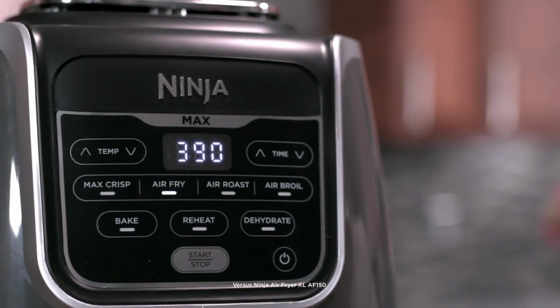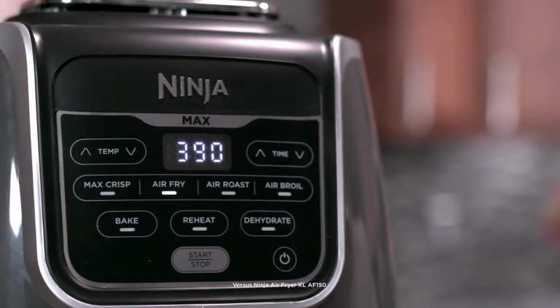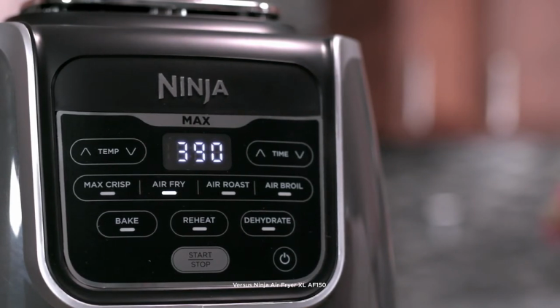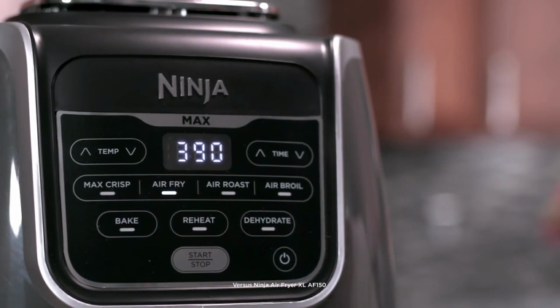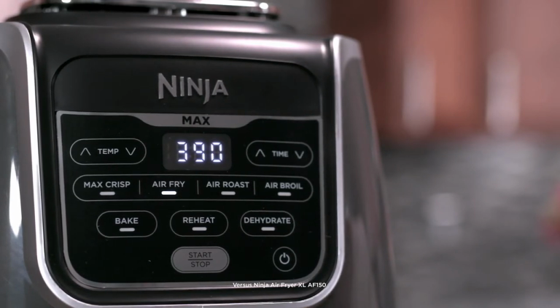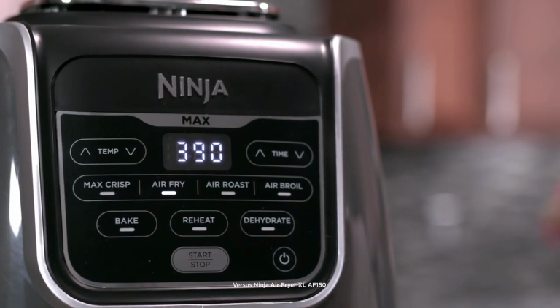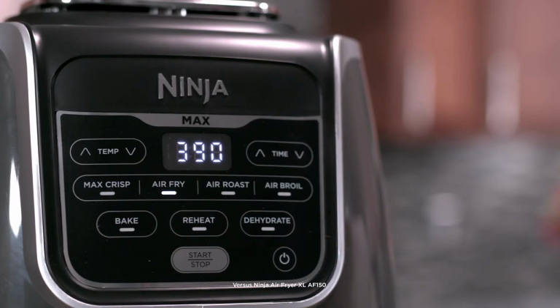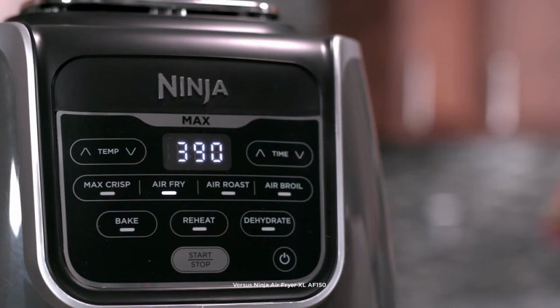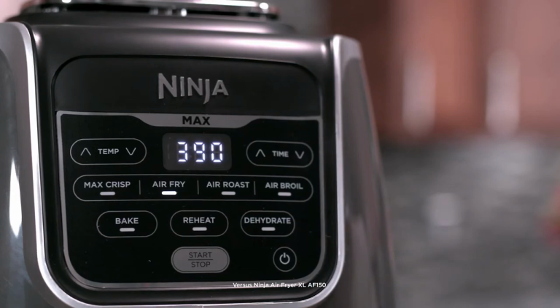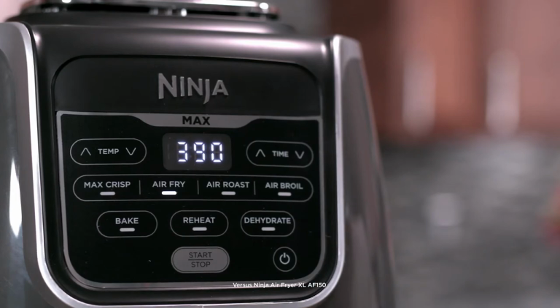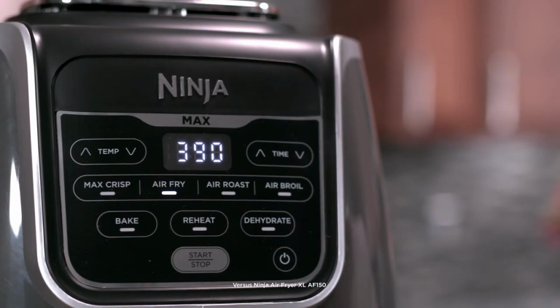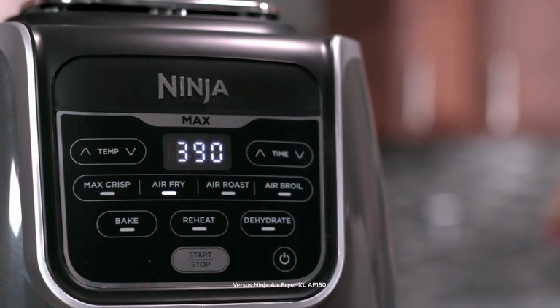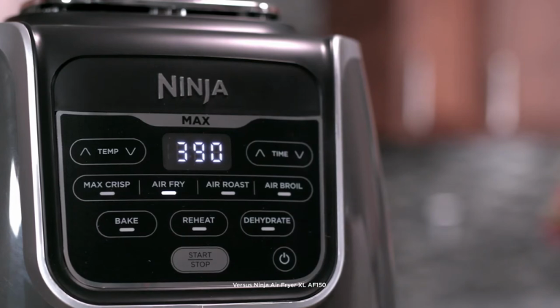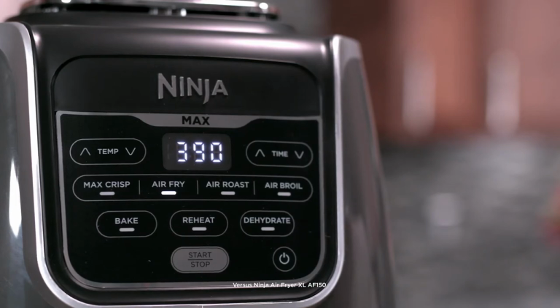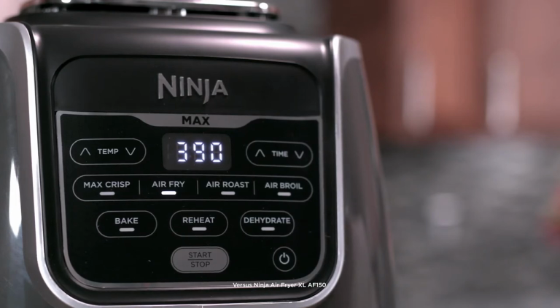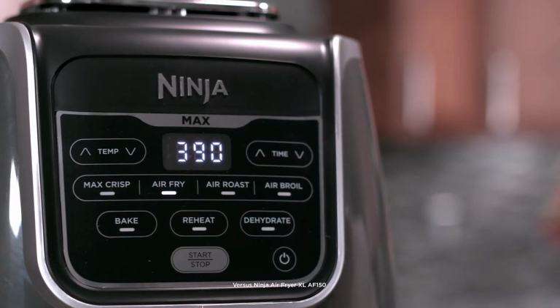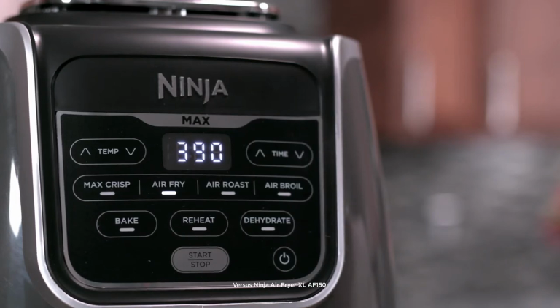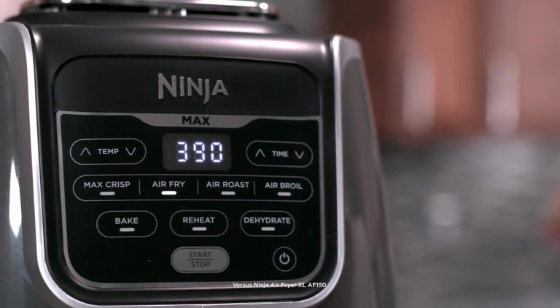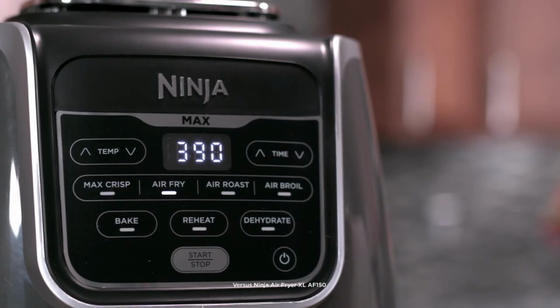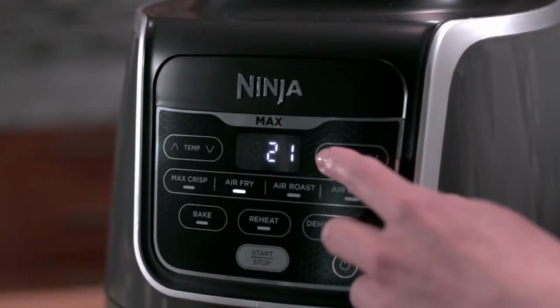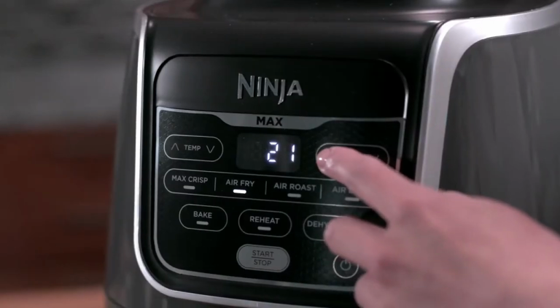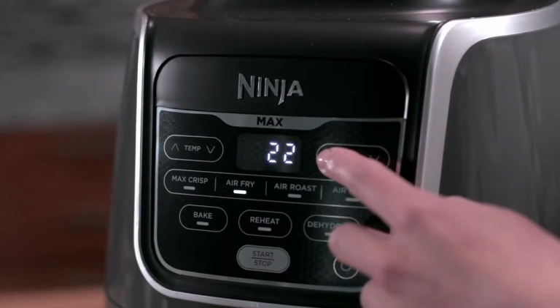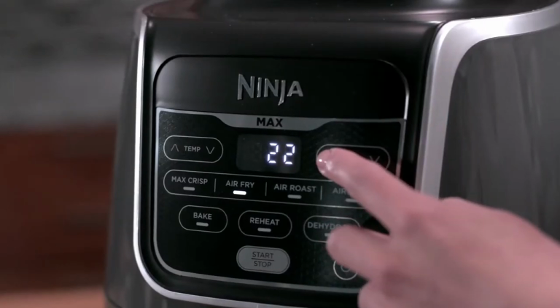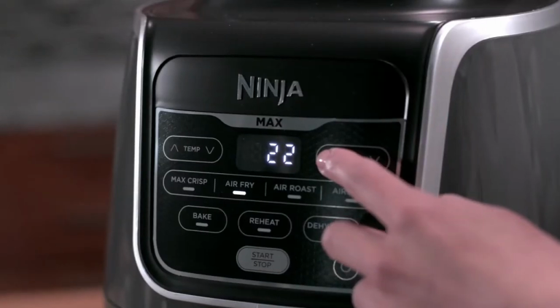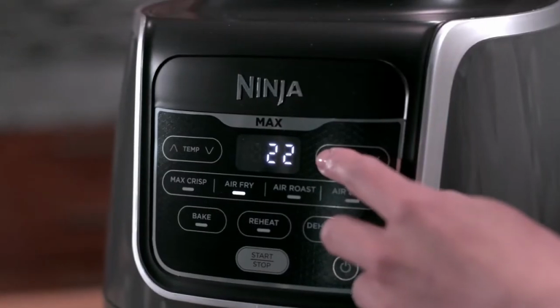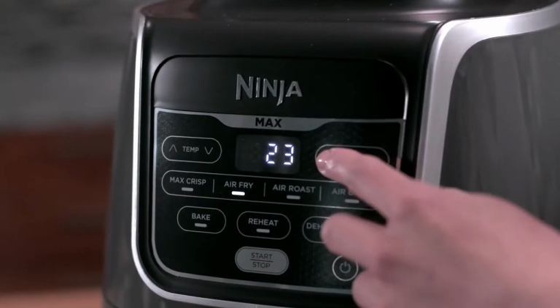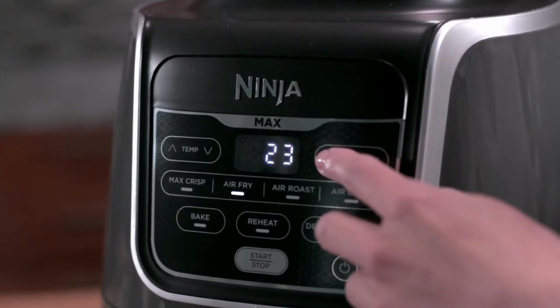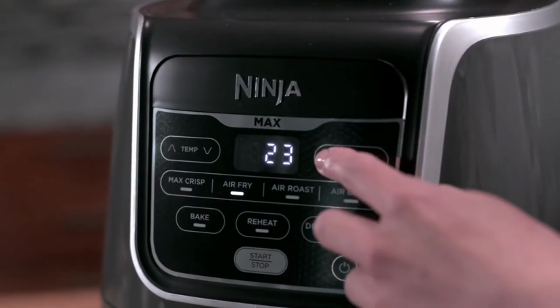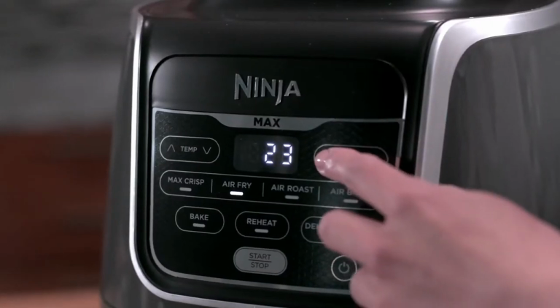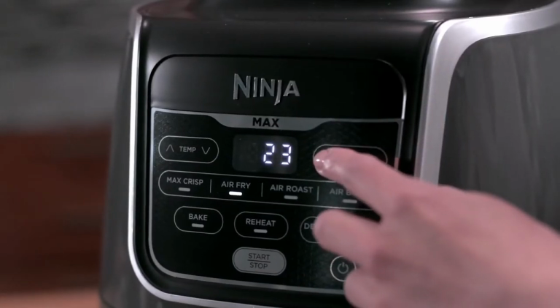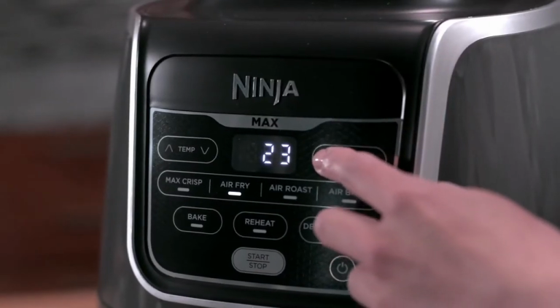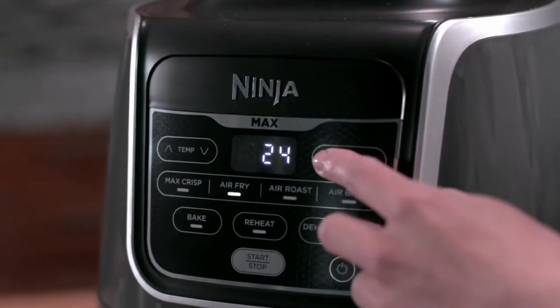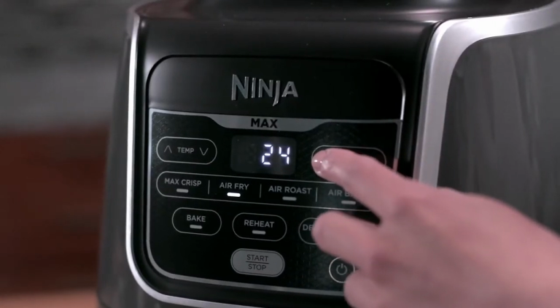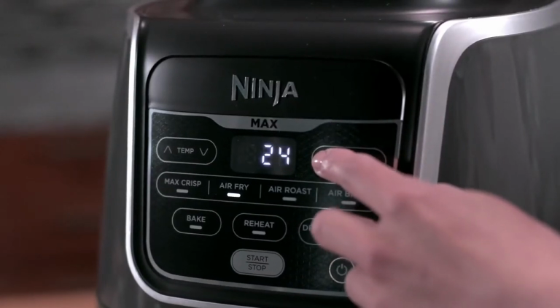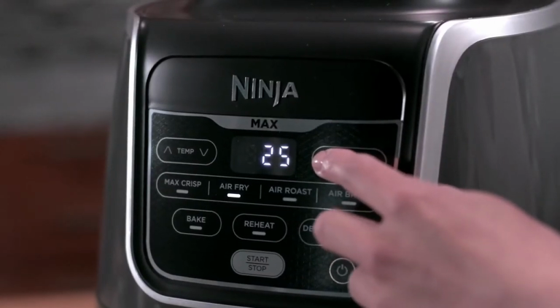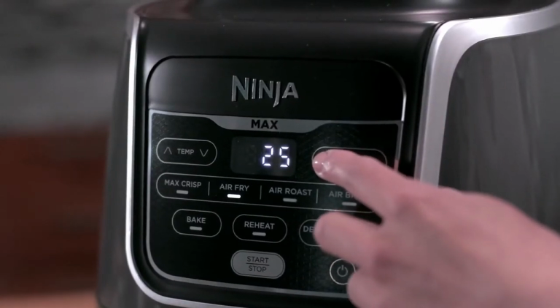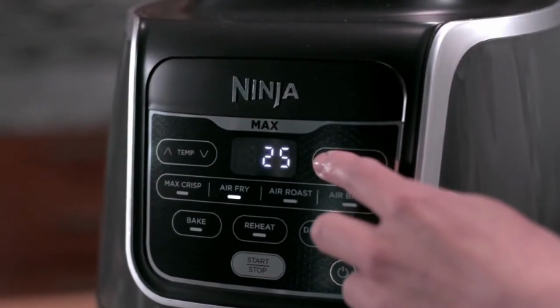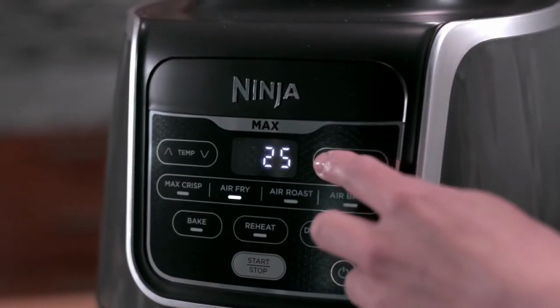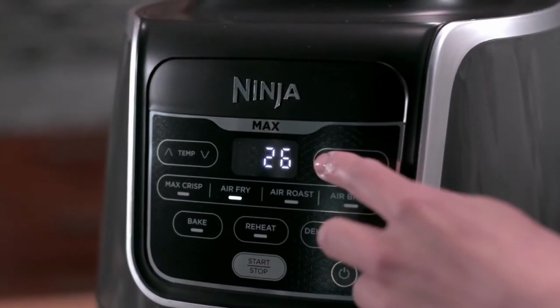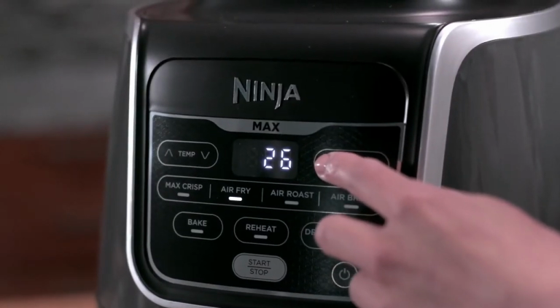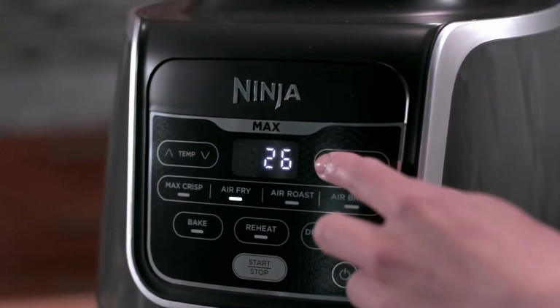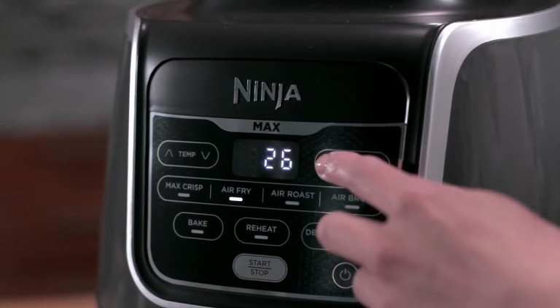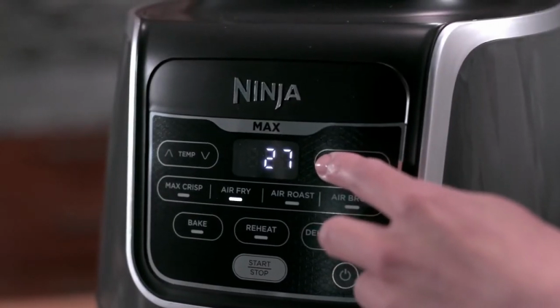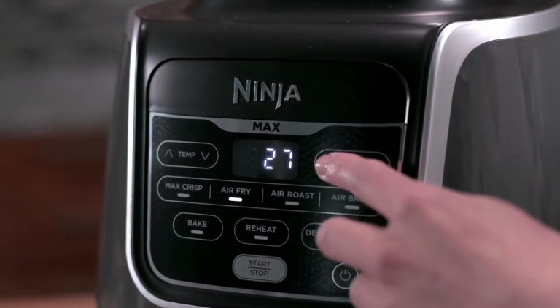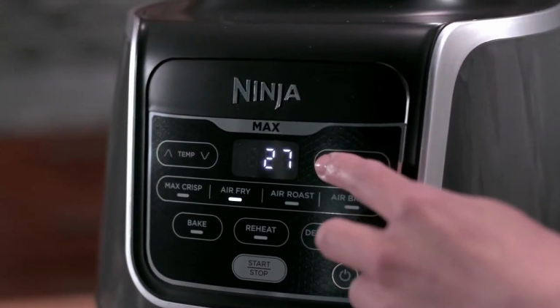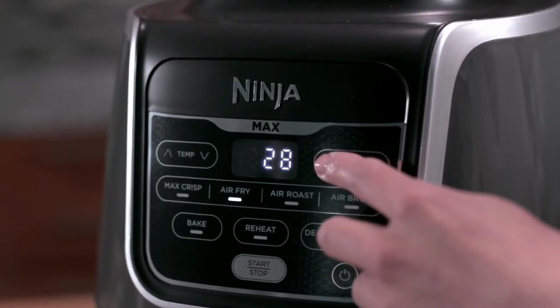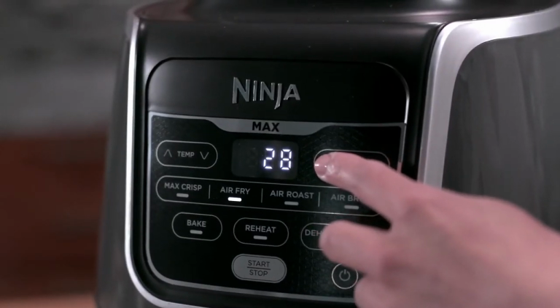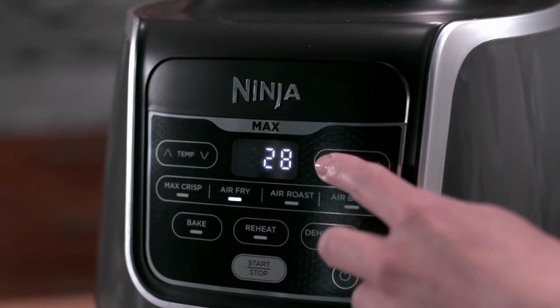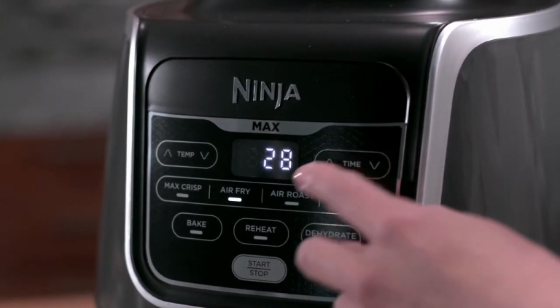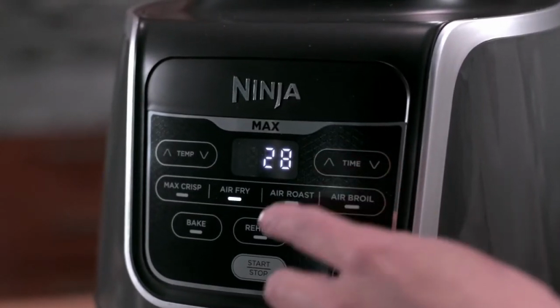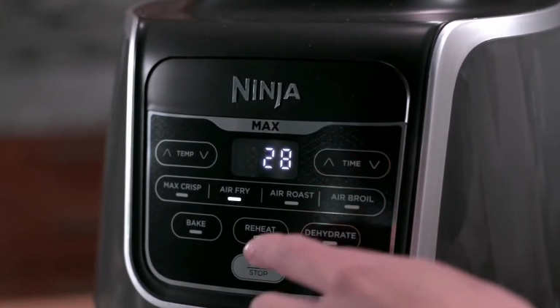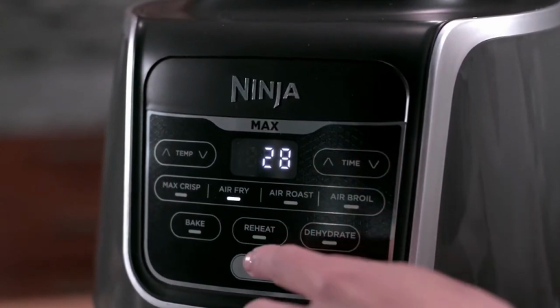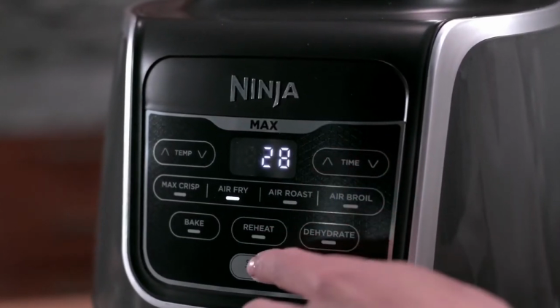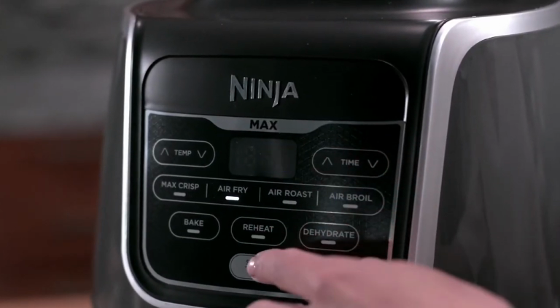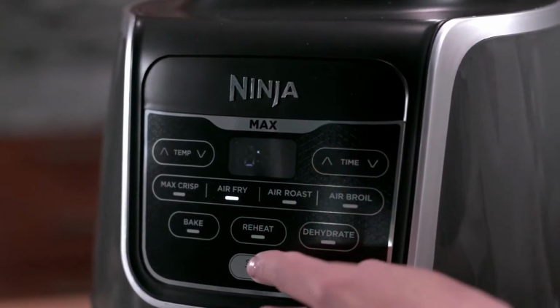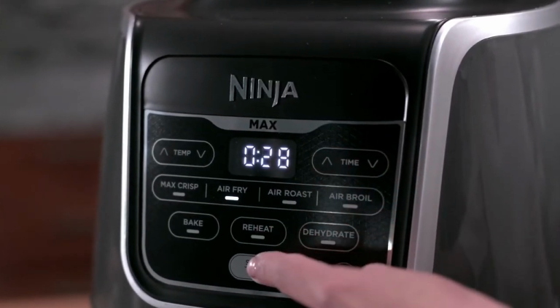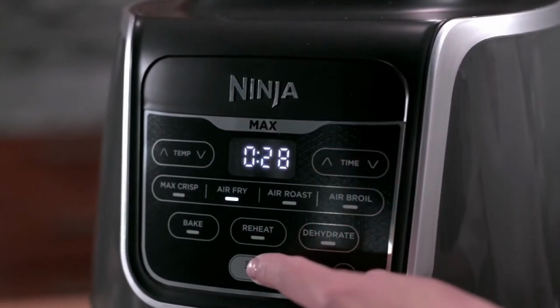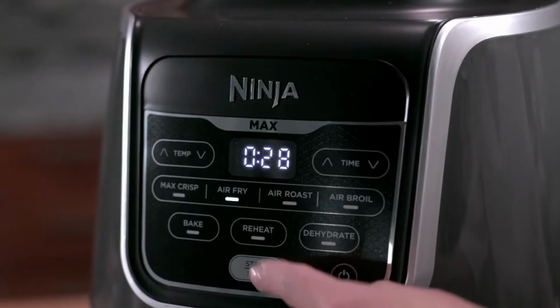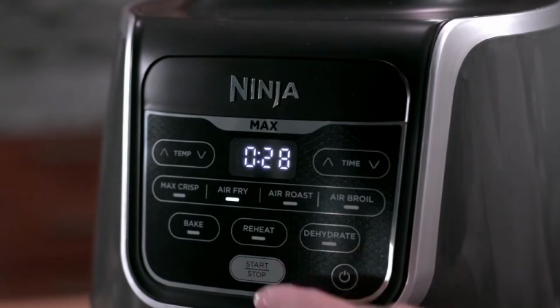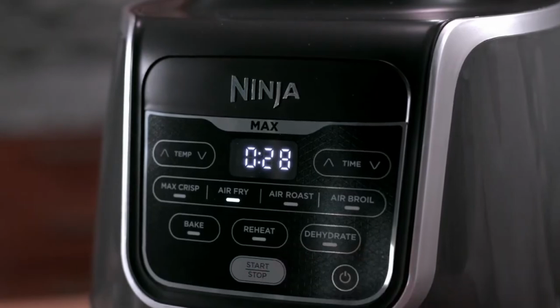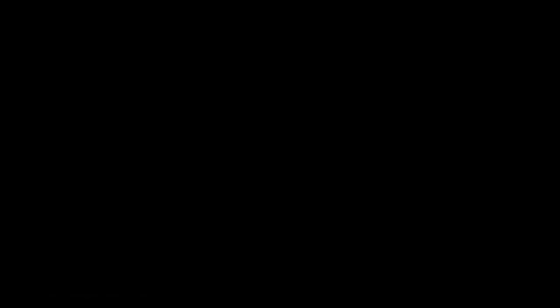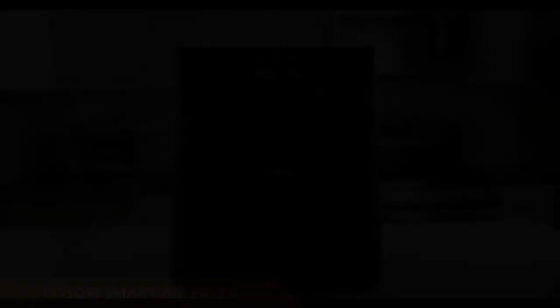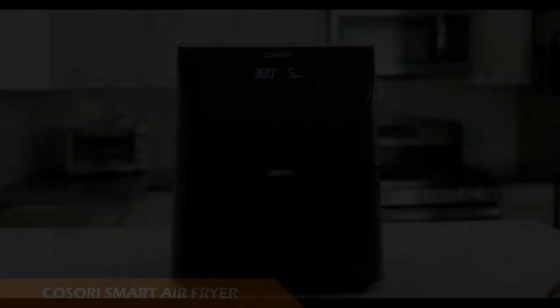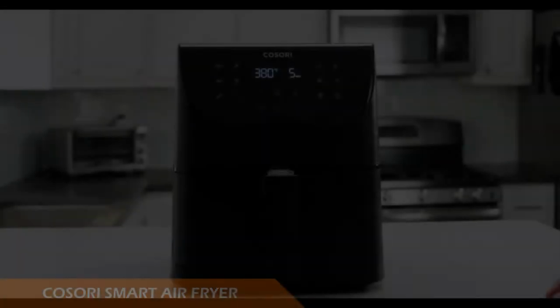The chicken wings were moist on the inside. Another unique feature is the timer, which counts down to the second.